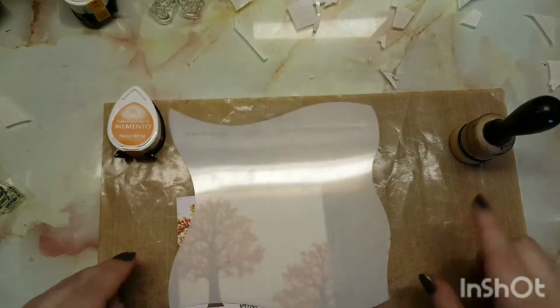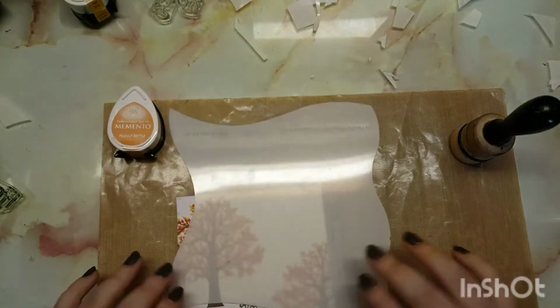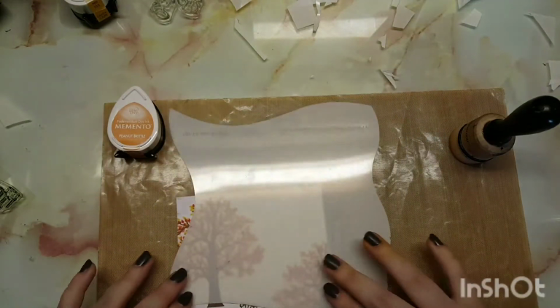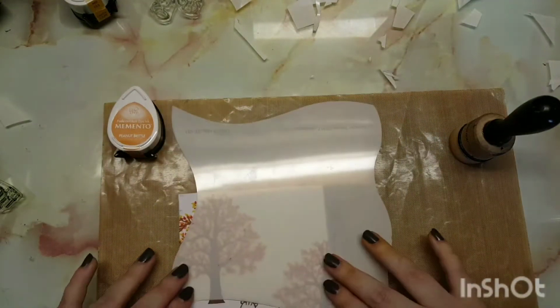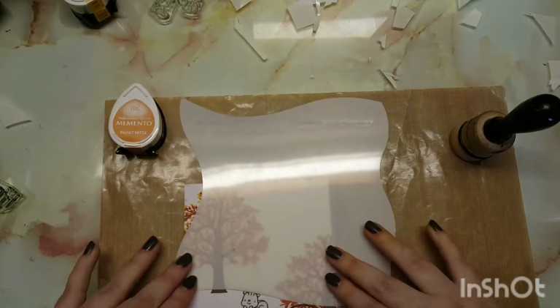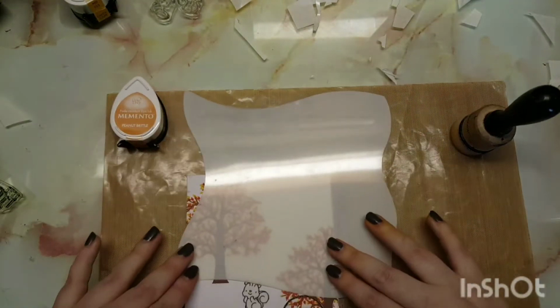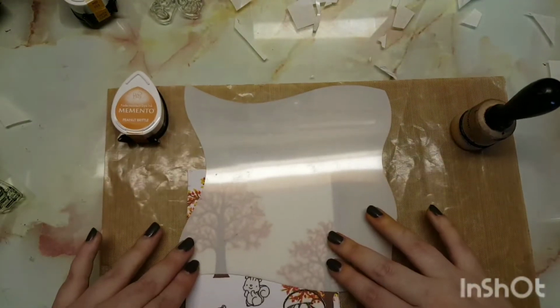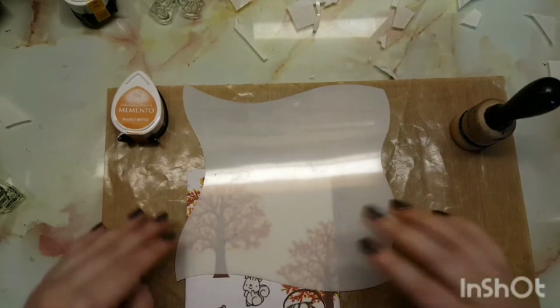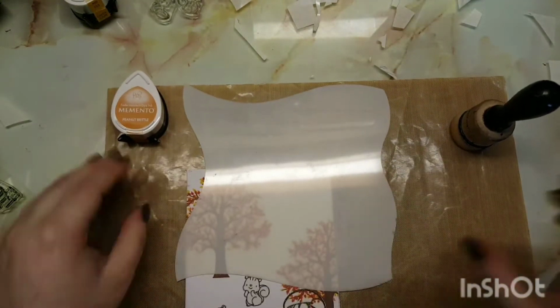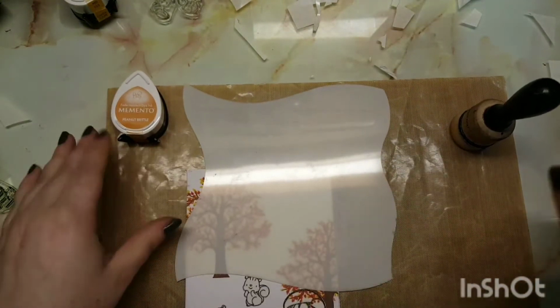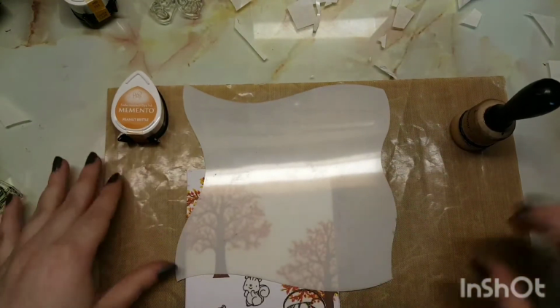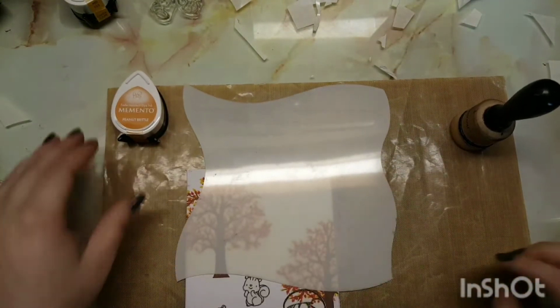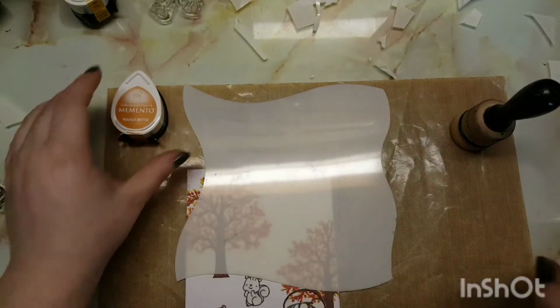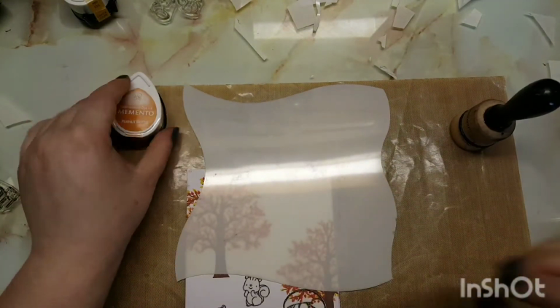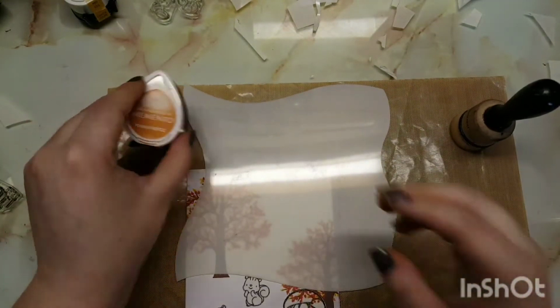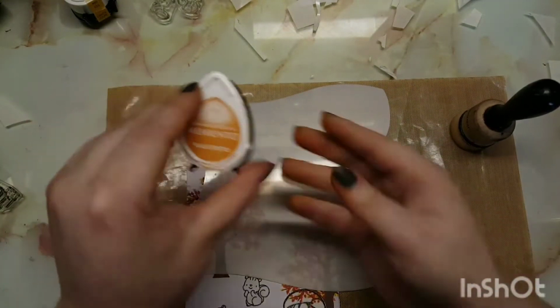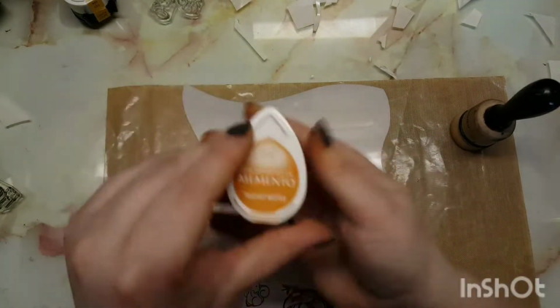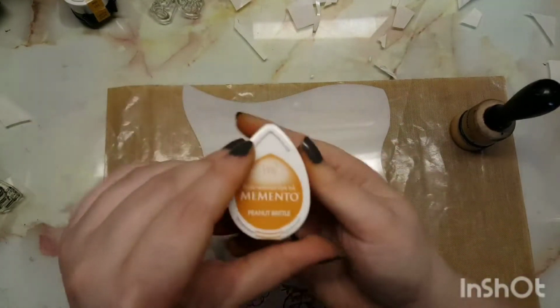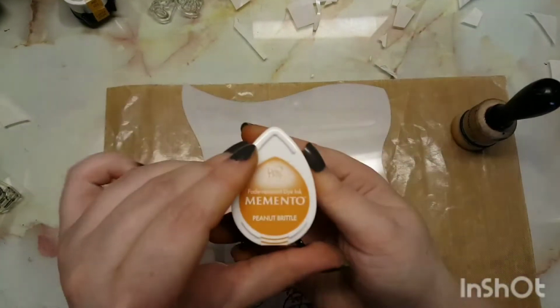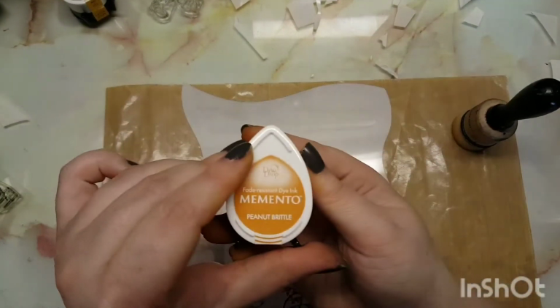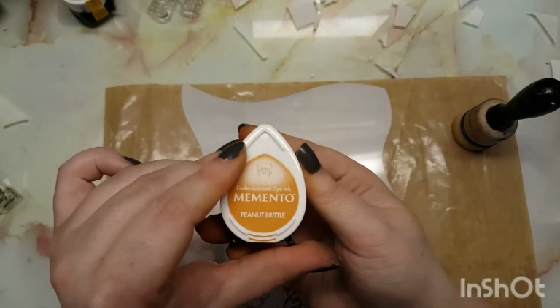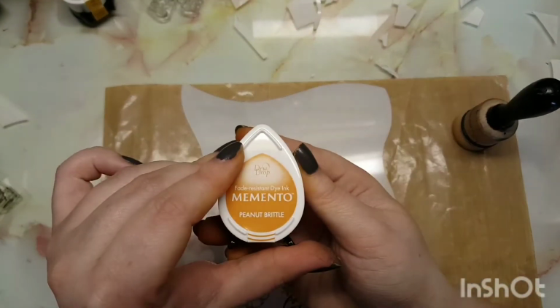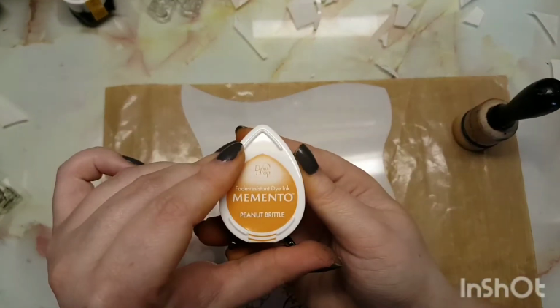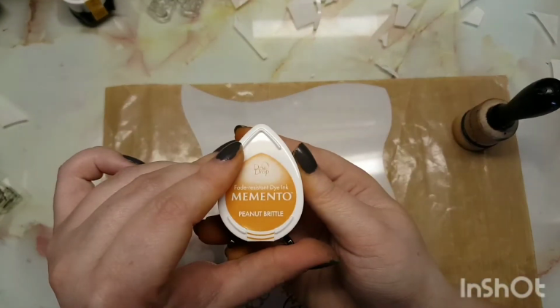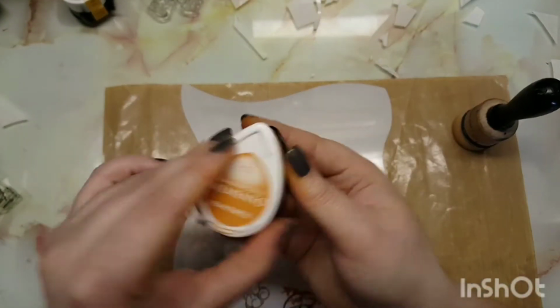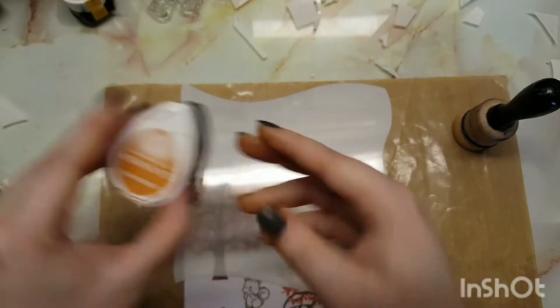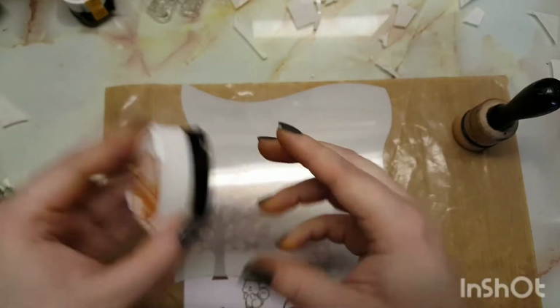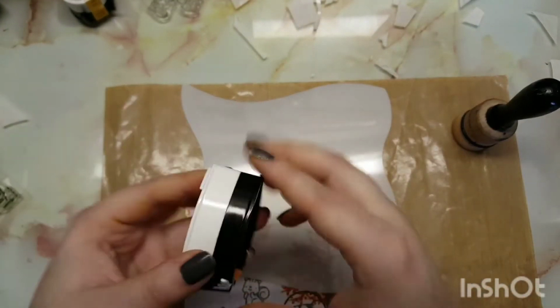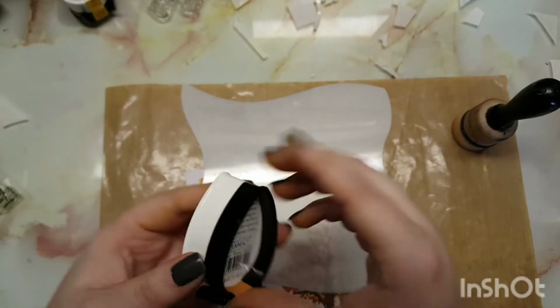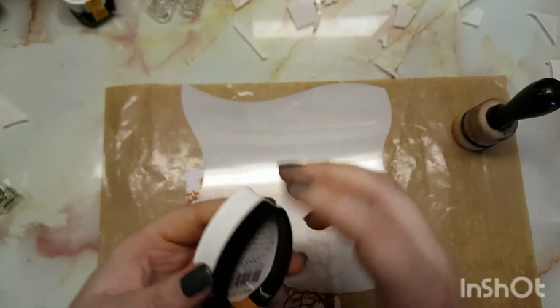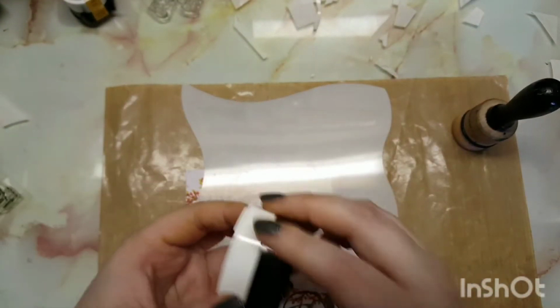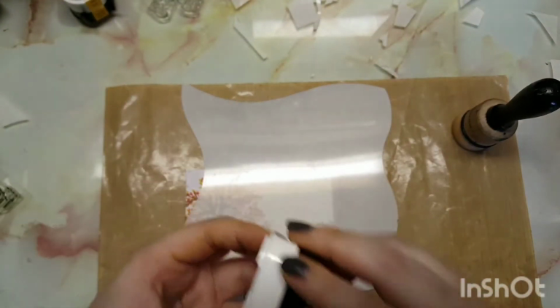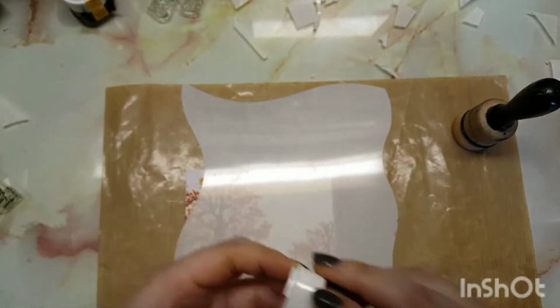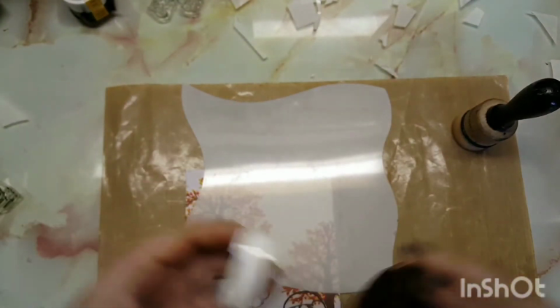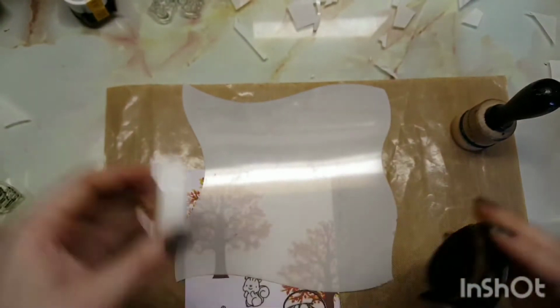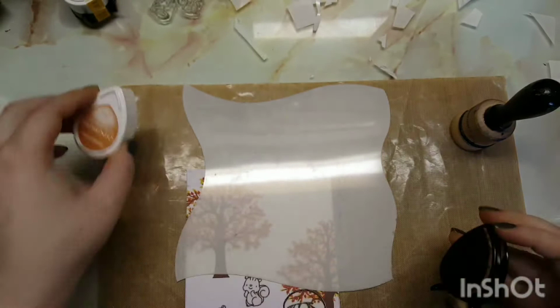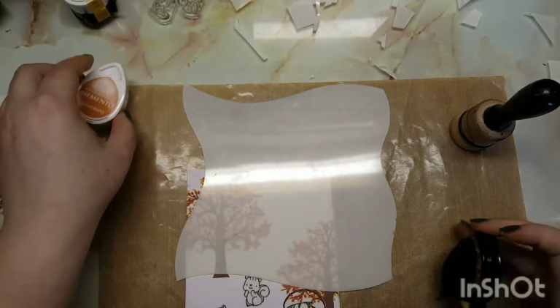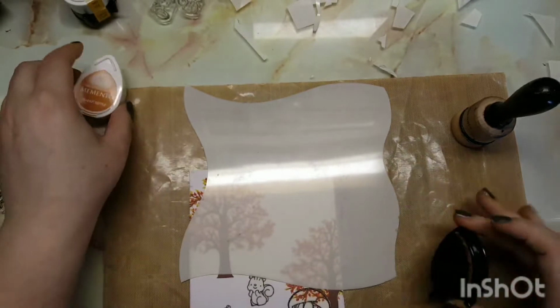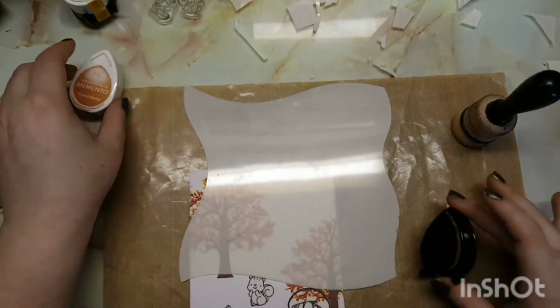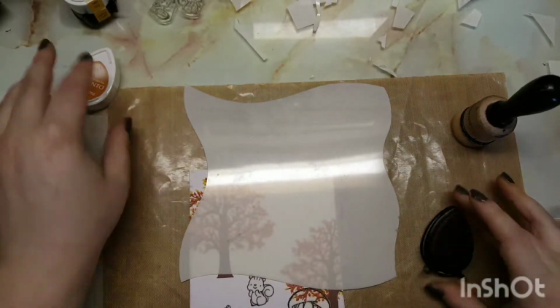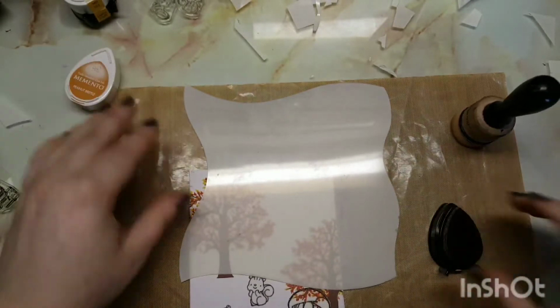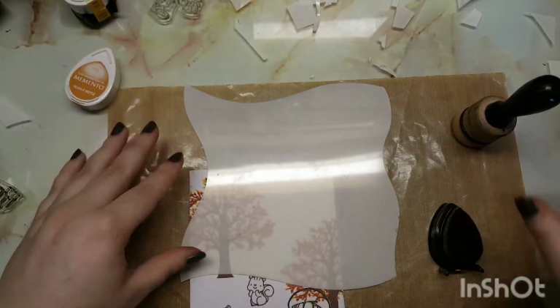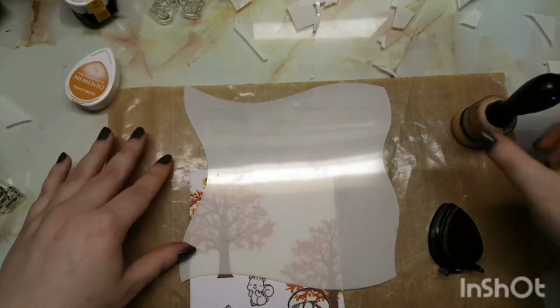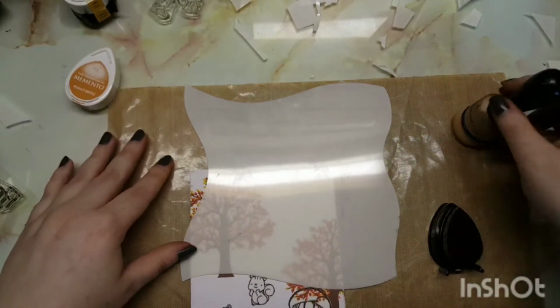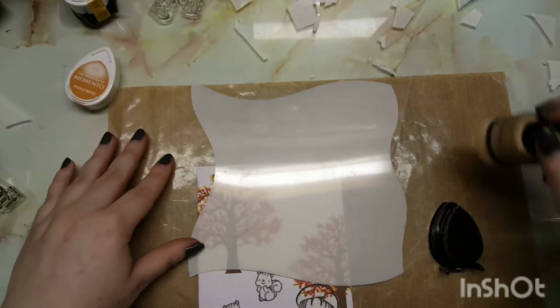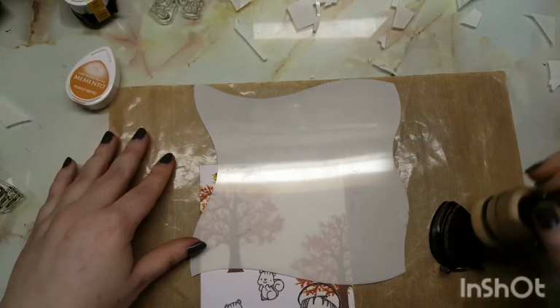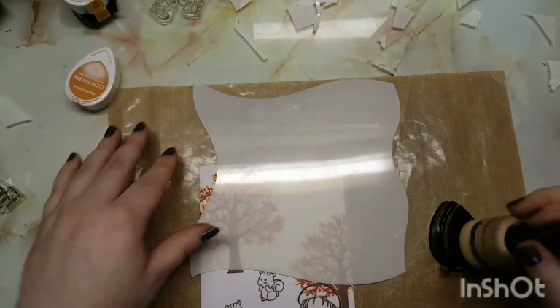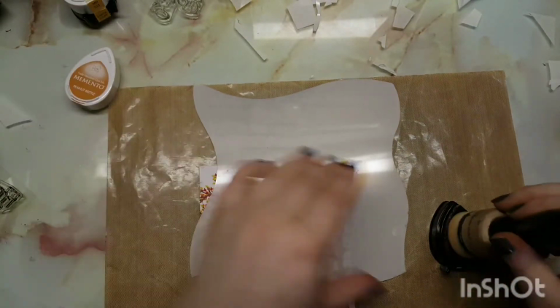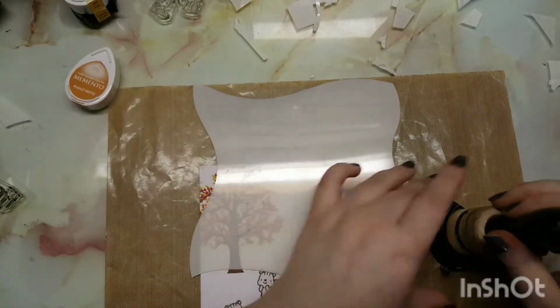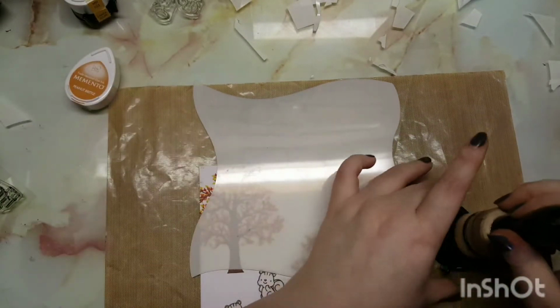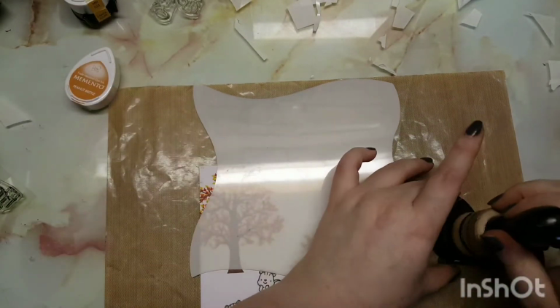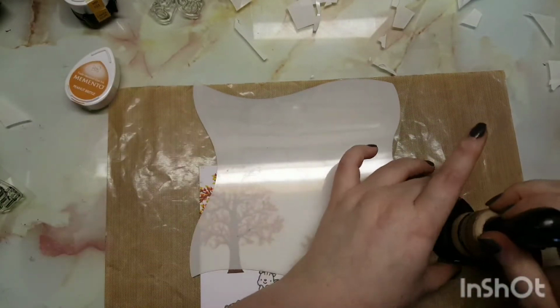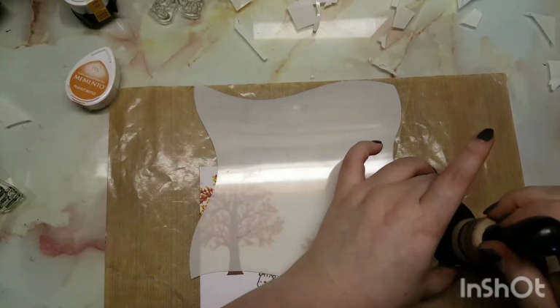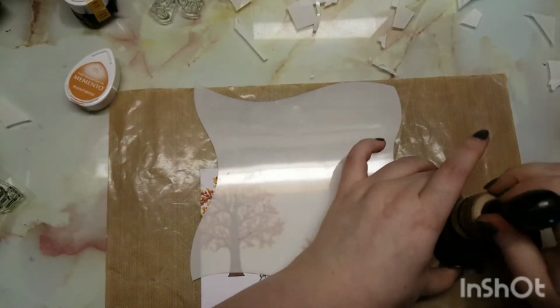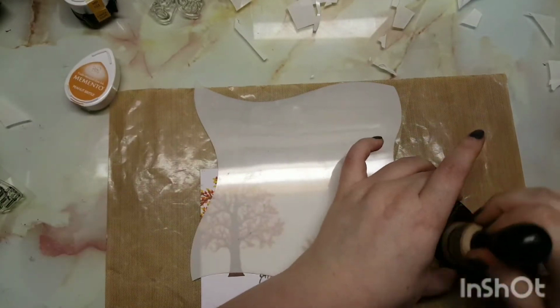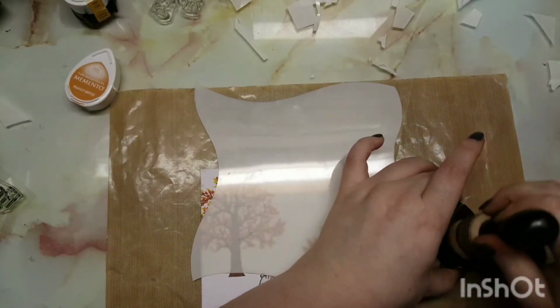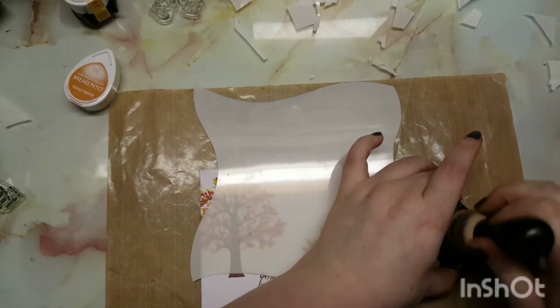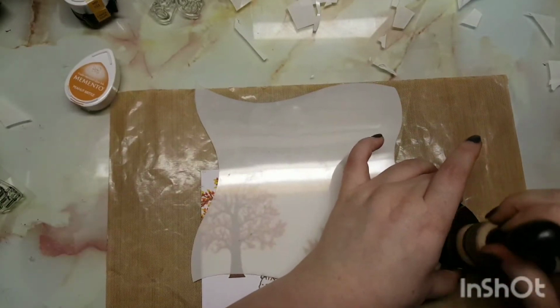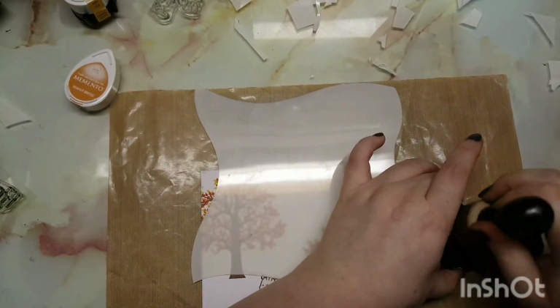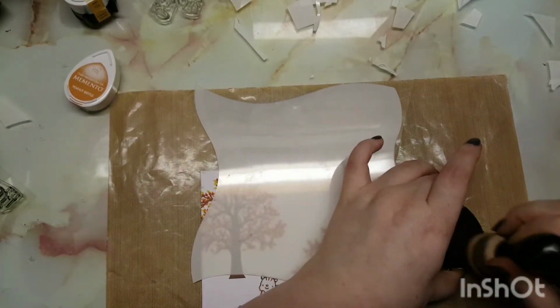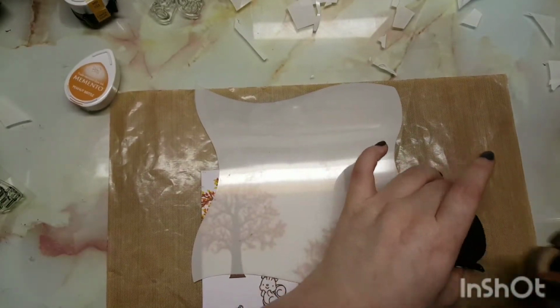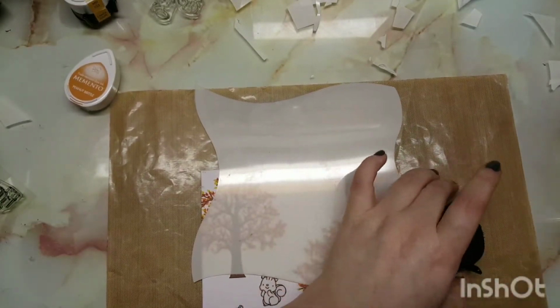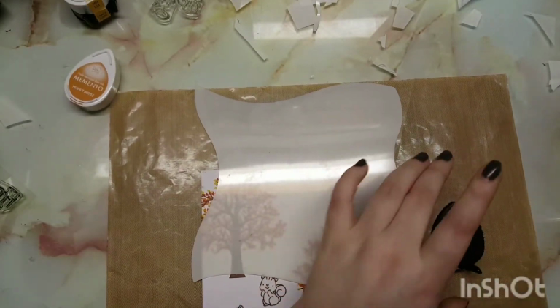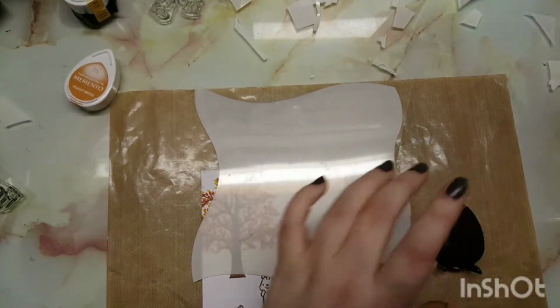I'm going to insert some music now, because once I've done this I just colored up my images. I will talk to you guys closer to the end when I start to add the final details.